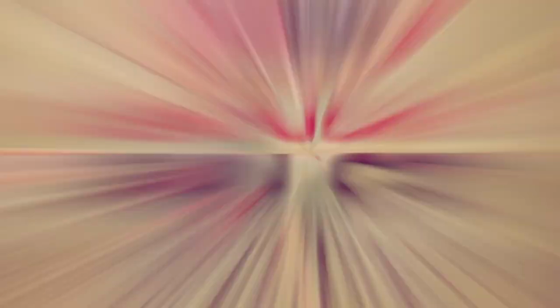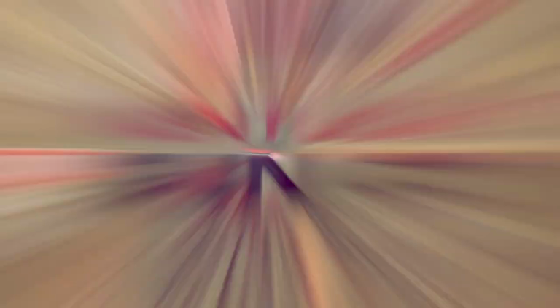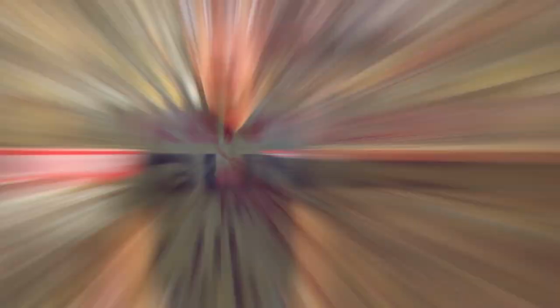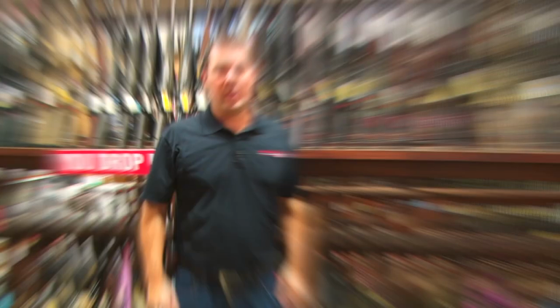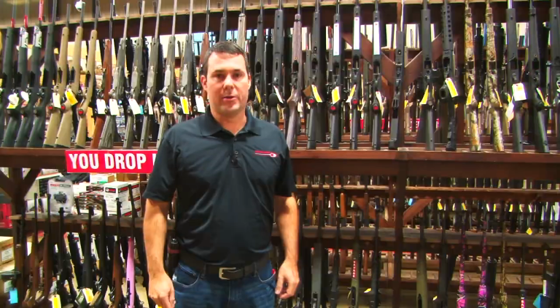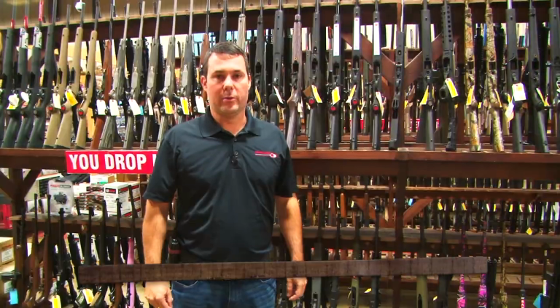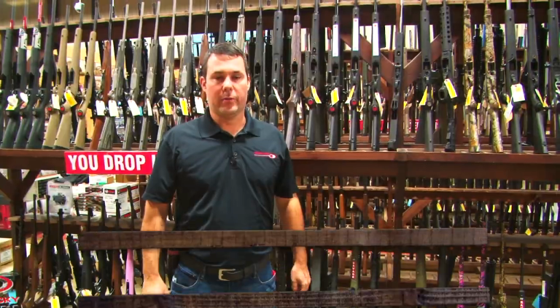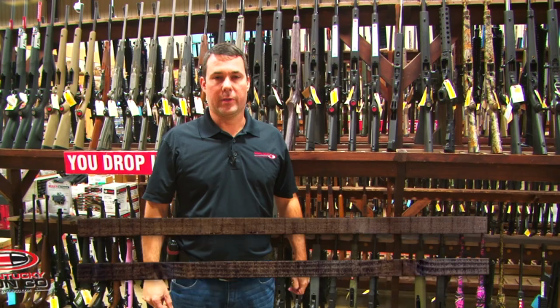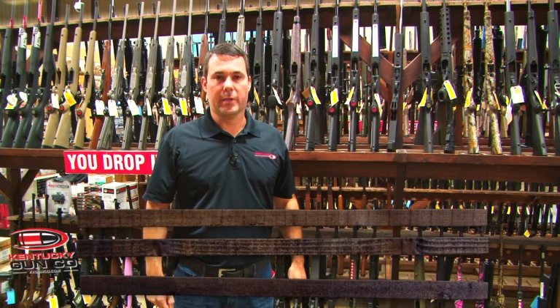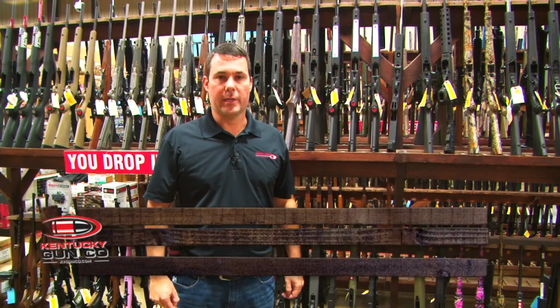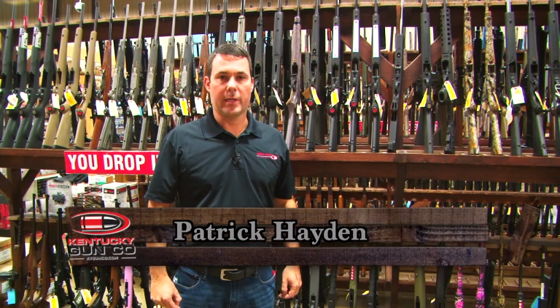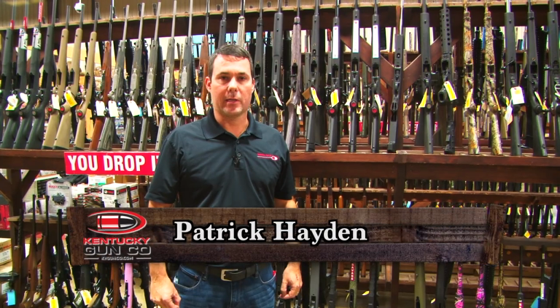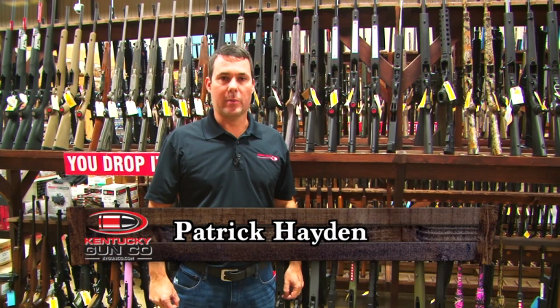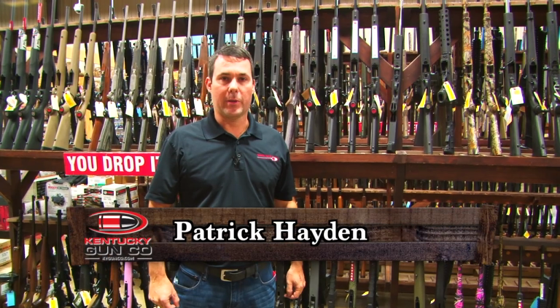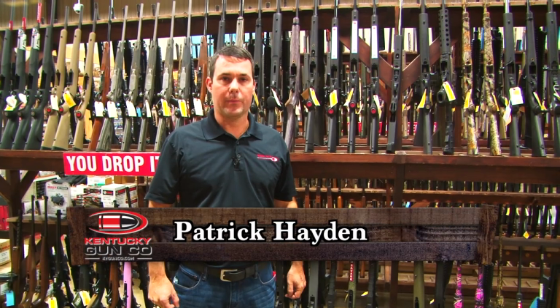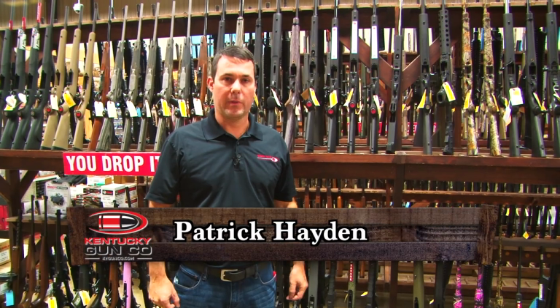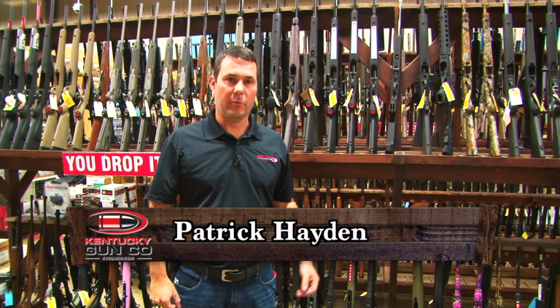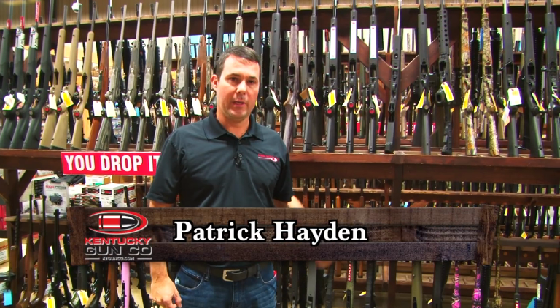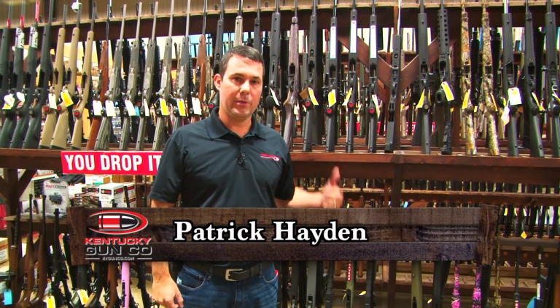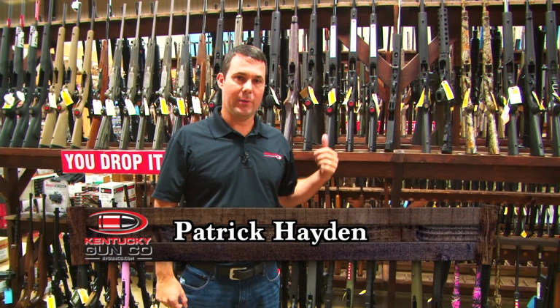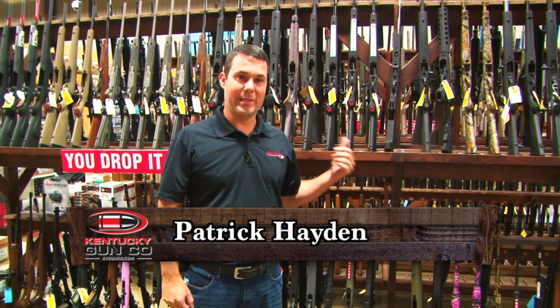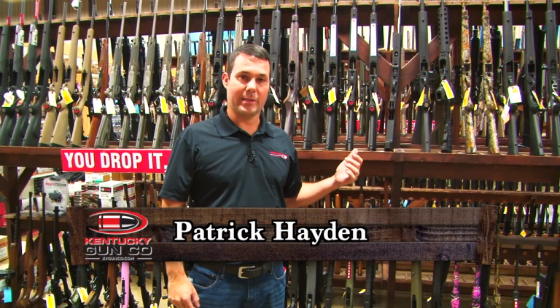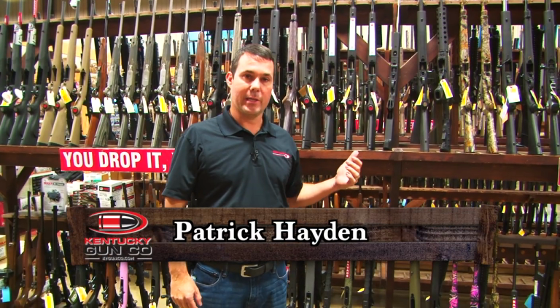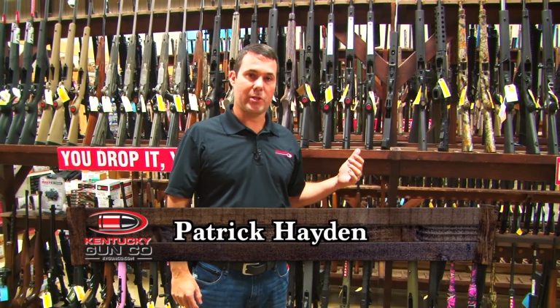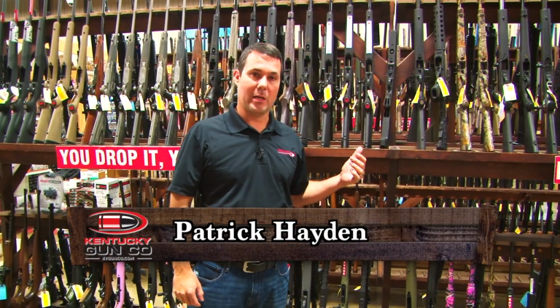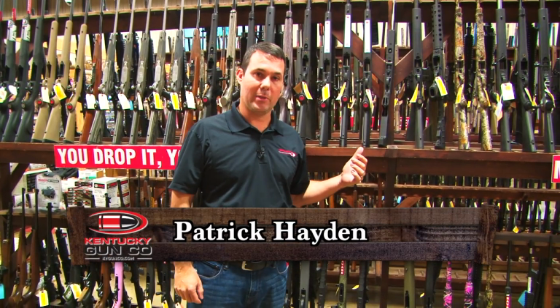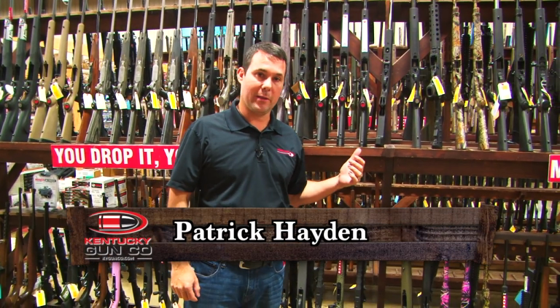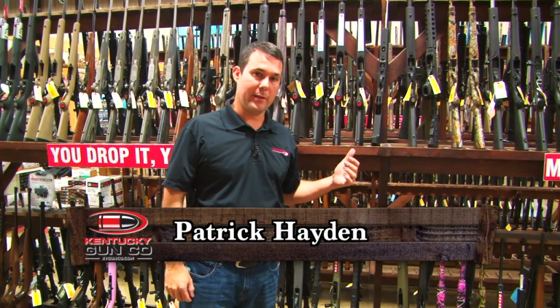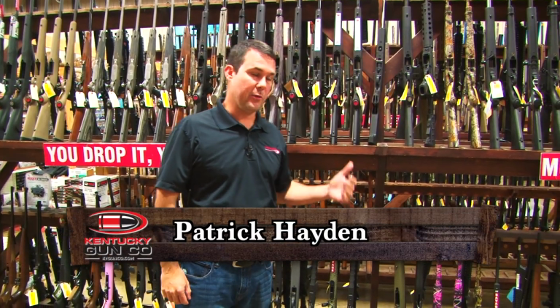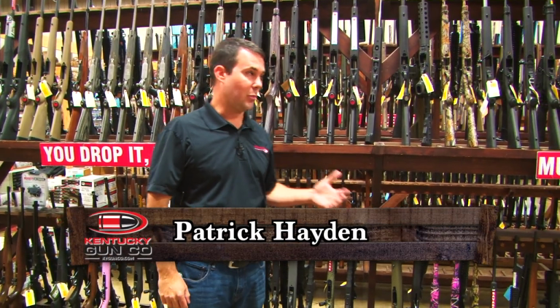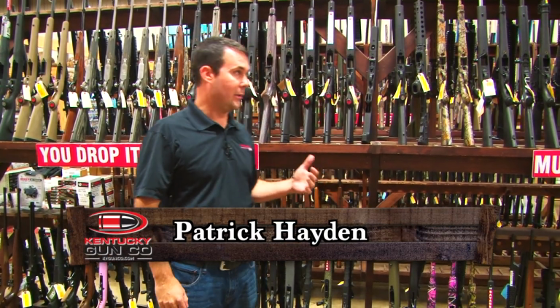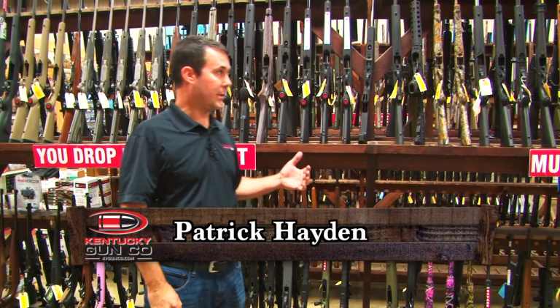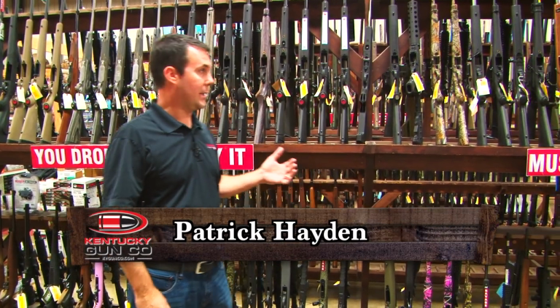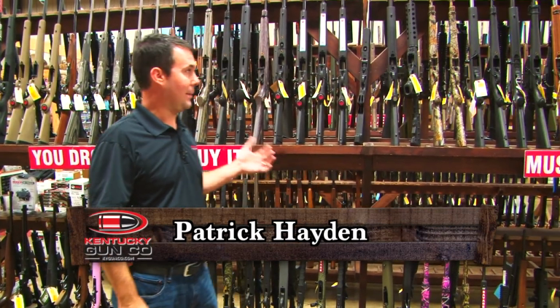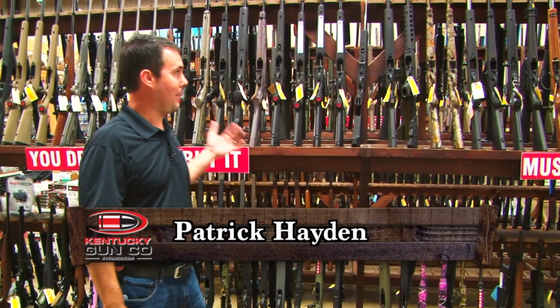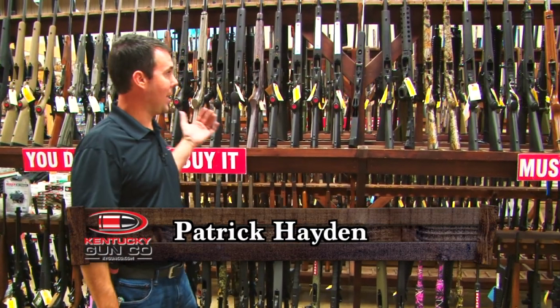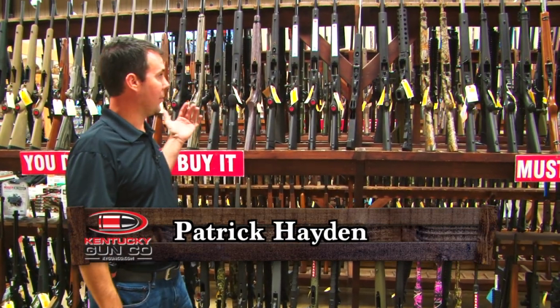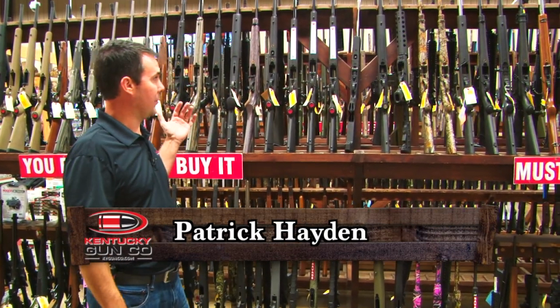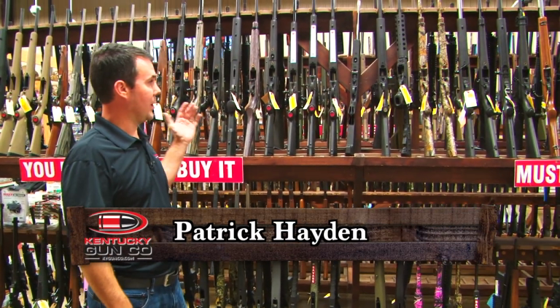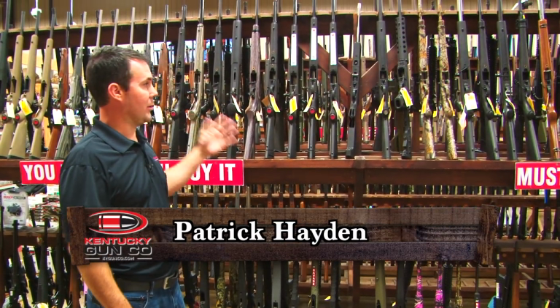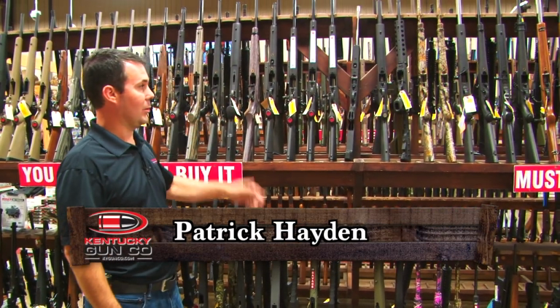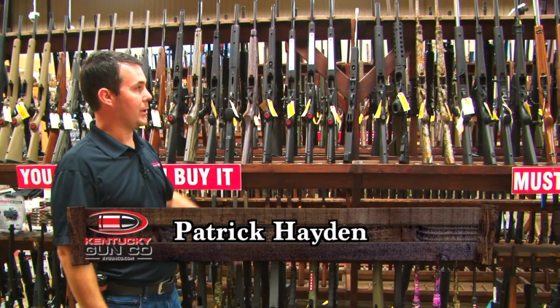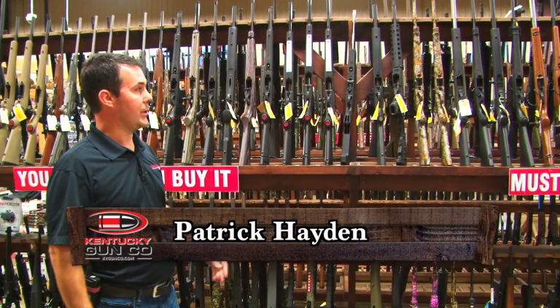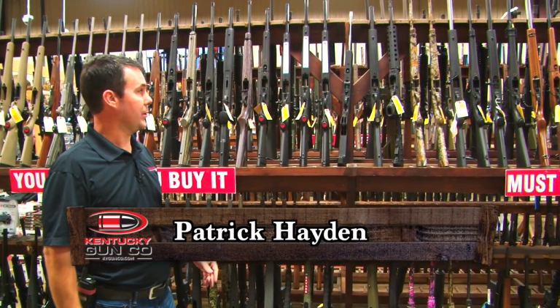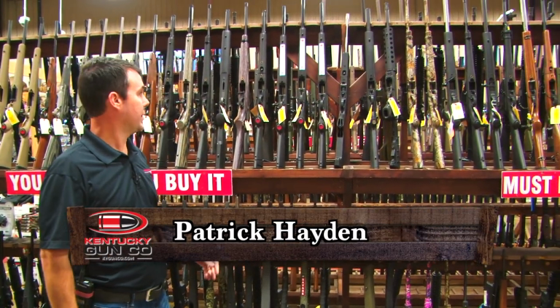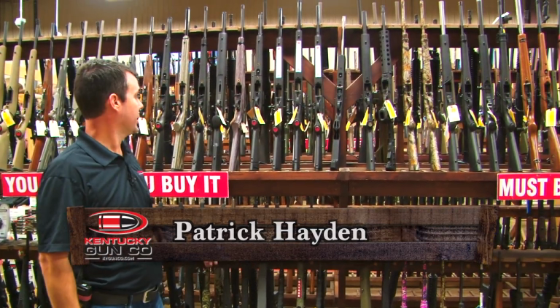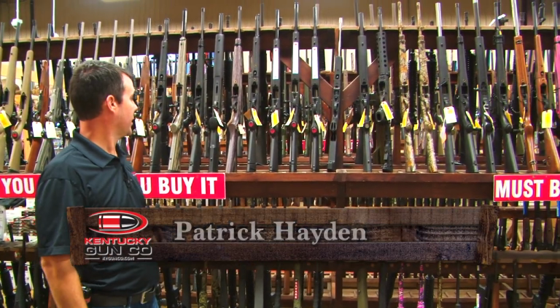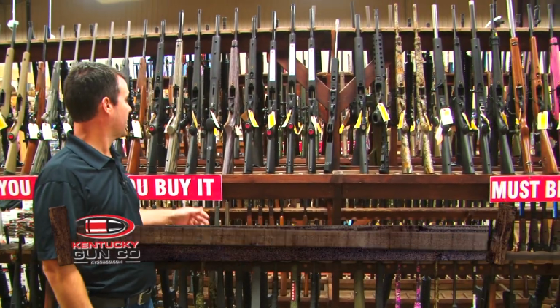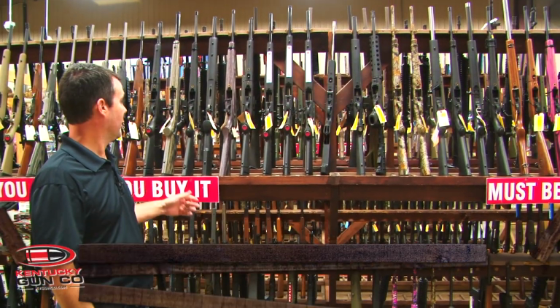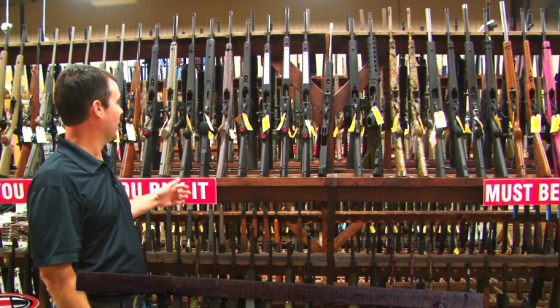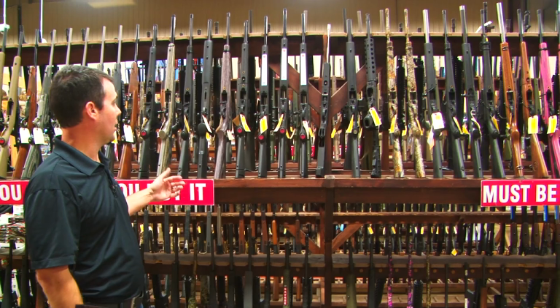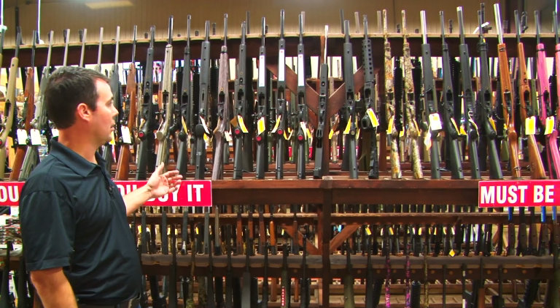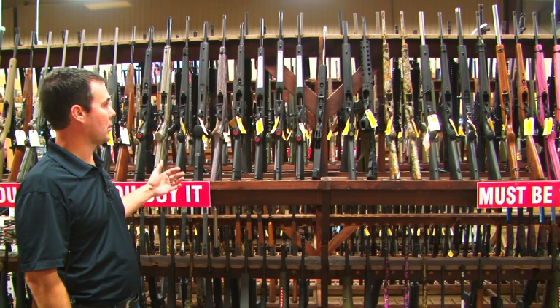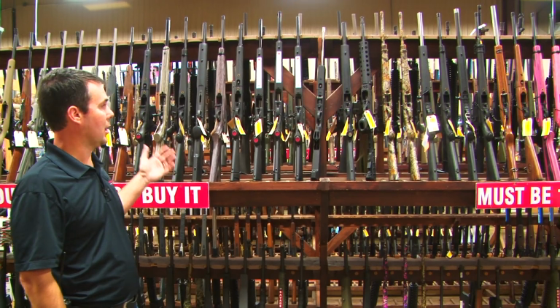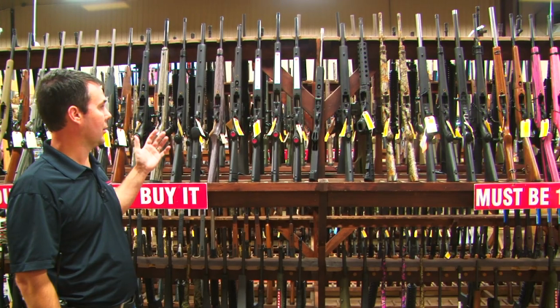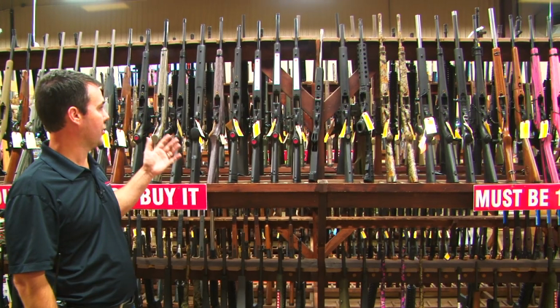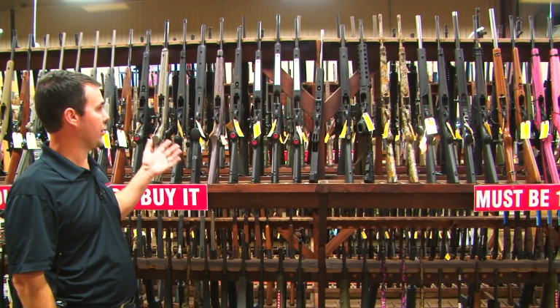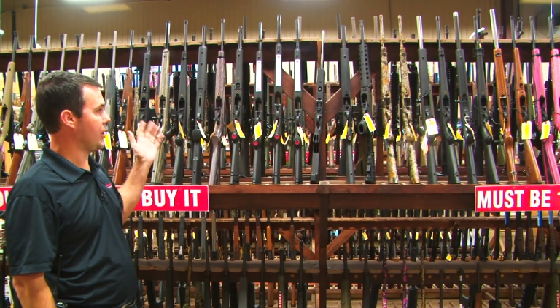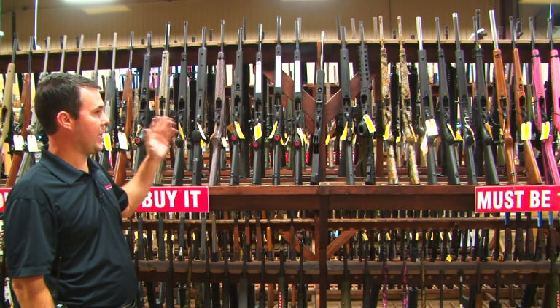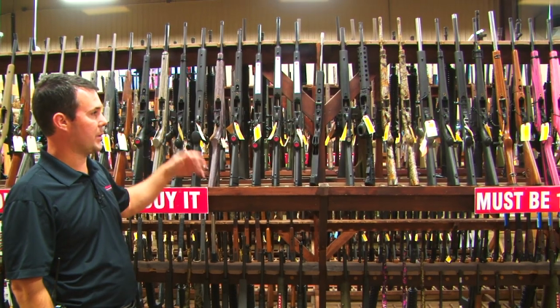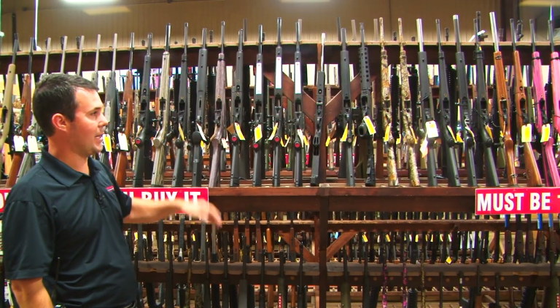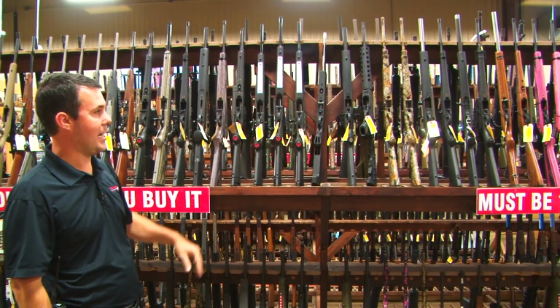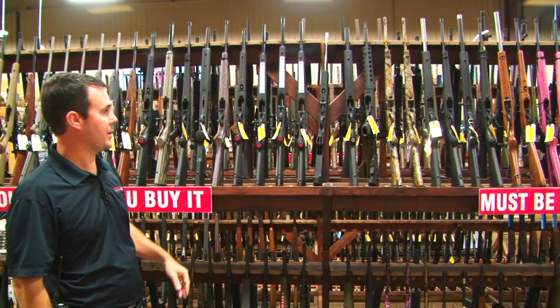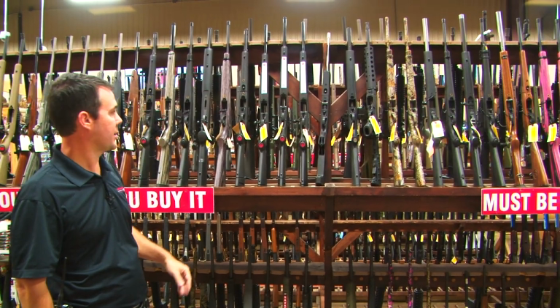Hey, Patrick with the Kentucky Gun Company. If you've been into a decent gun shop lately, you've probably seen a mound of 10-22s. These things come in all colors, shapes, sizes.